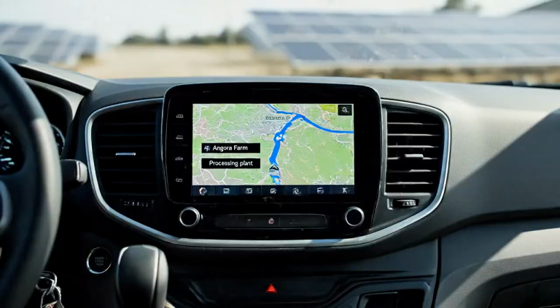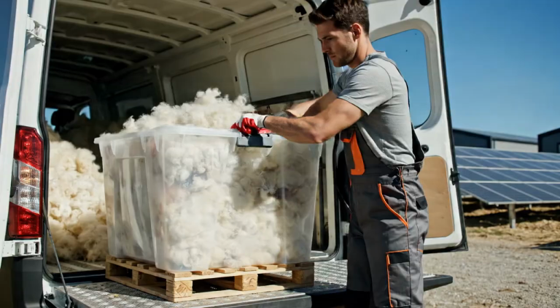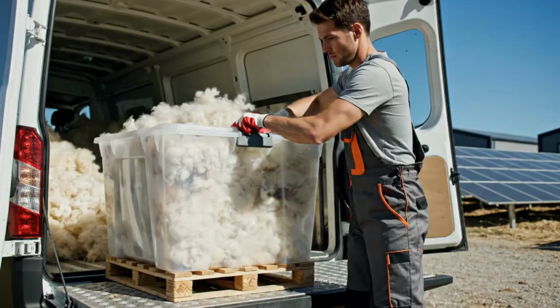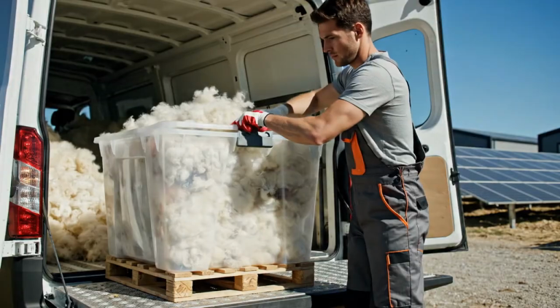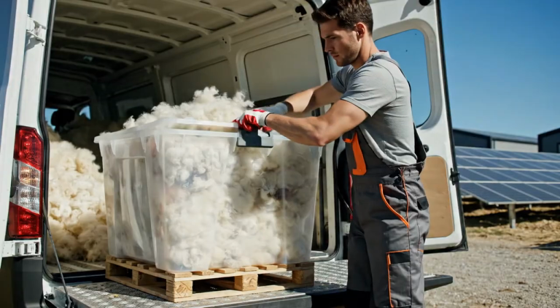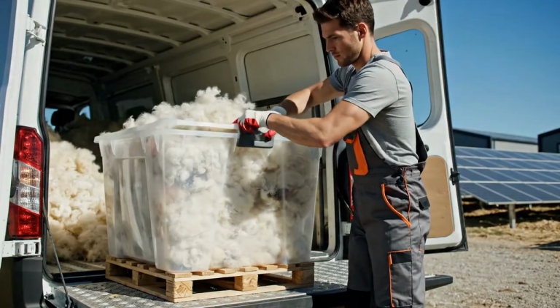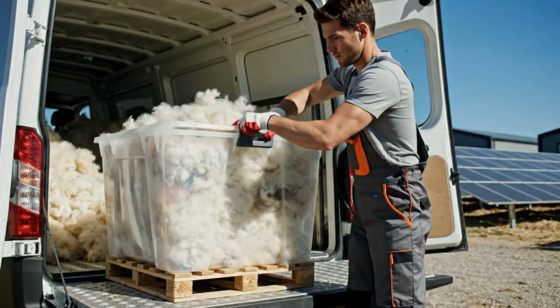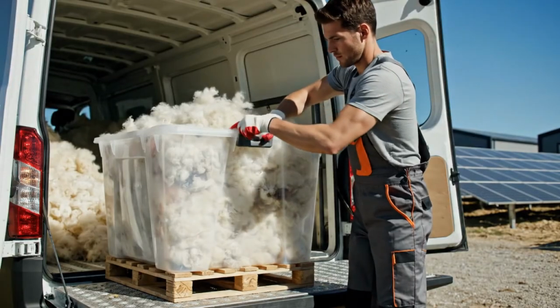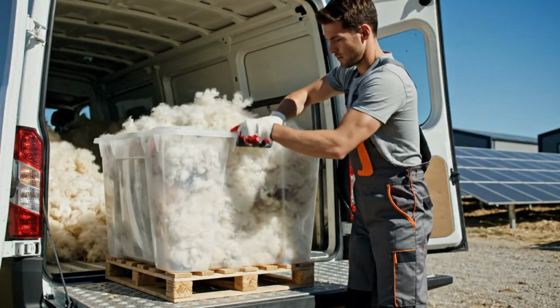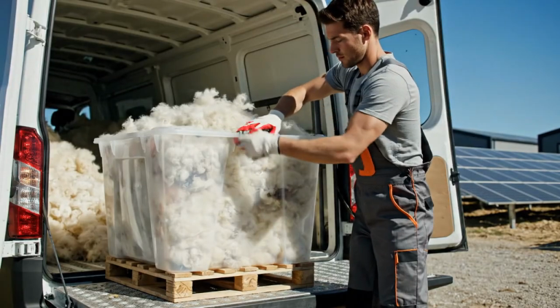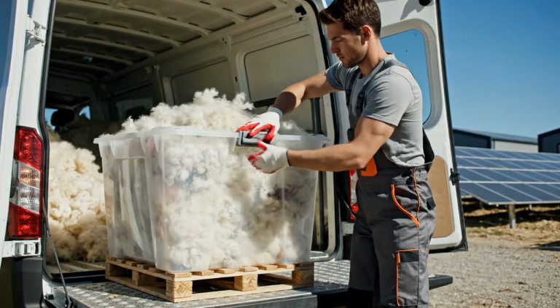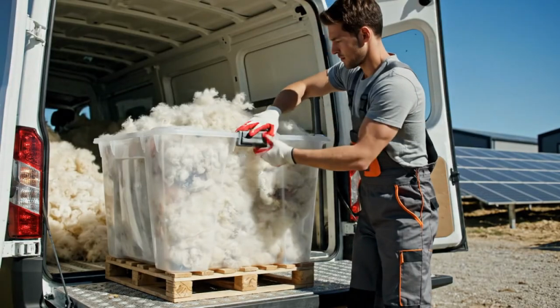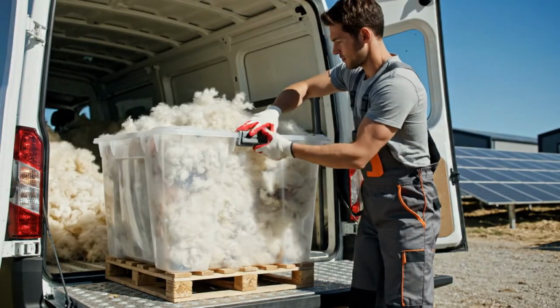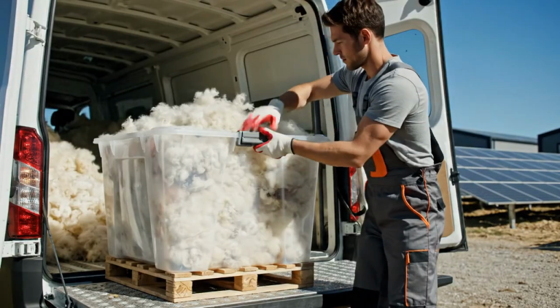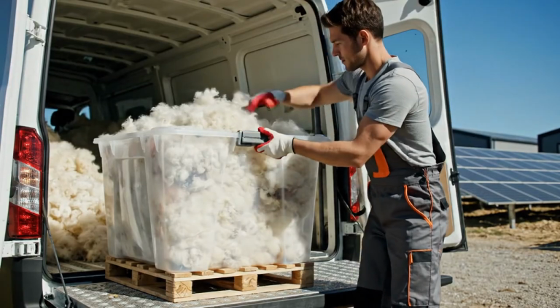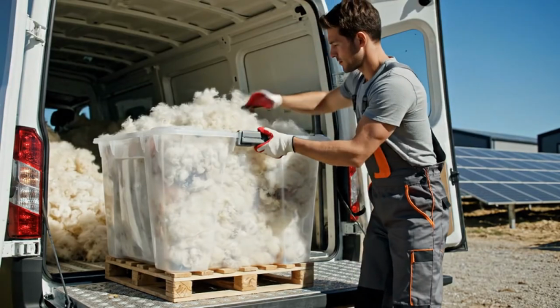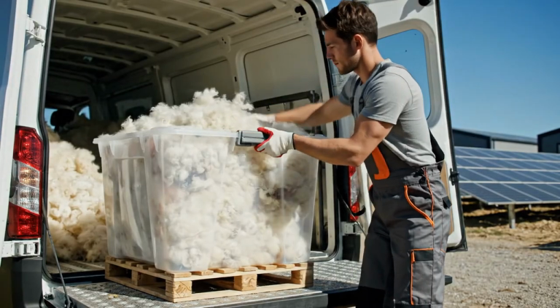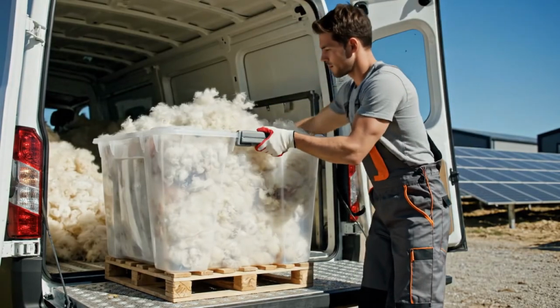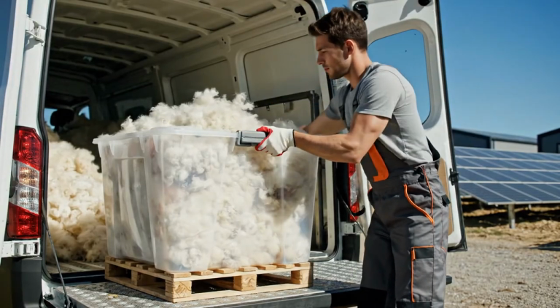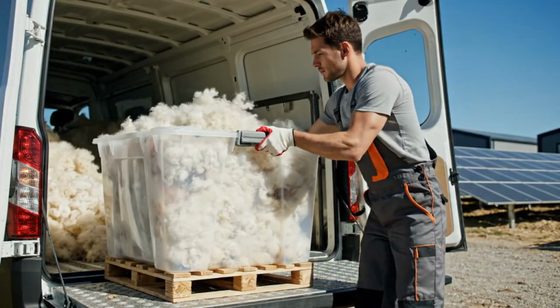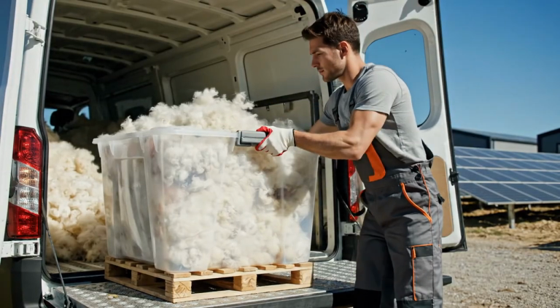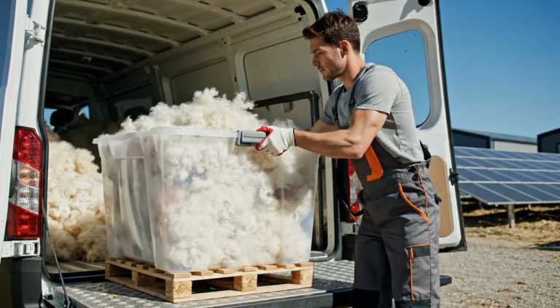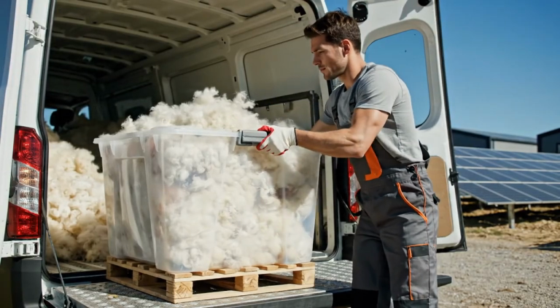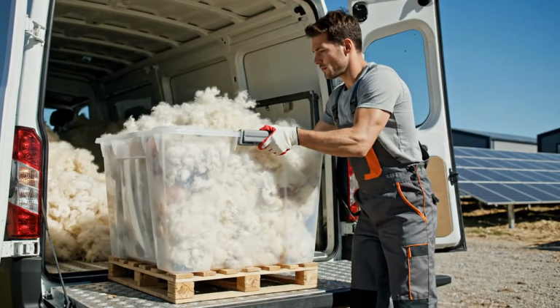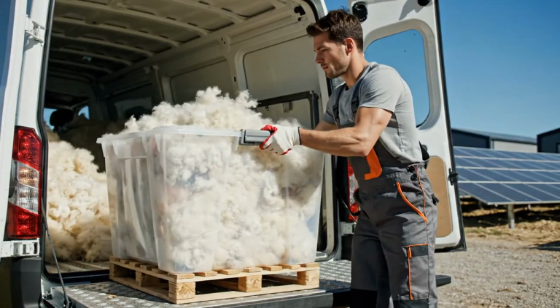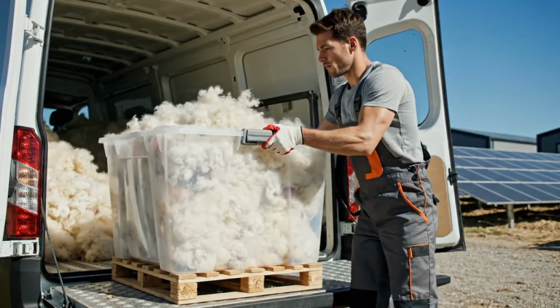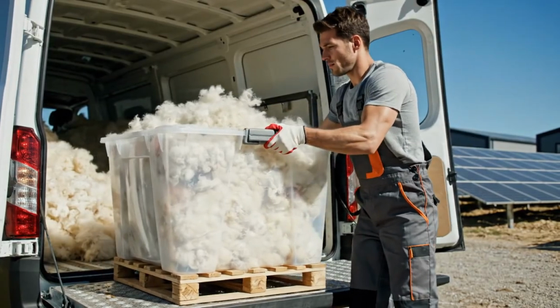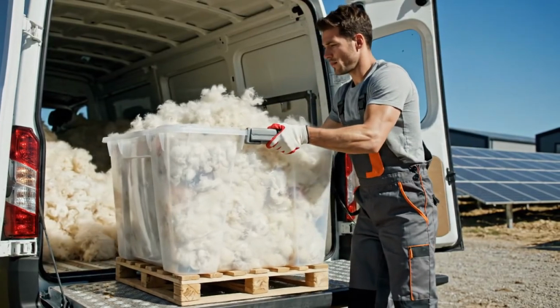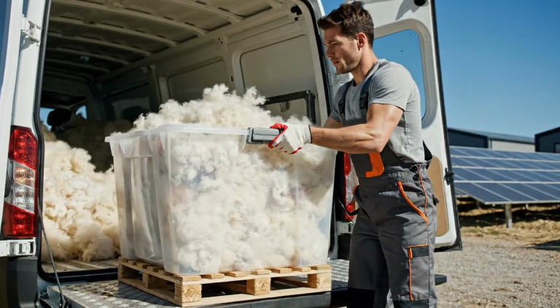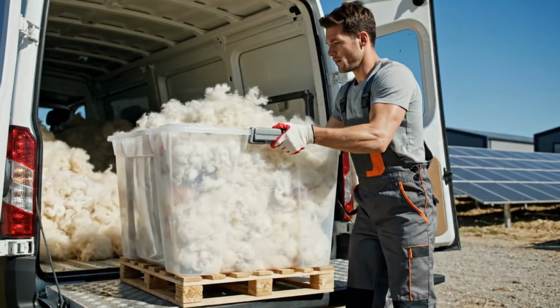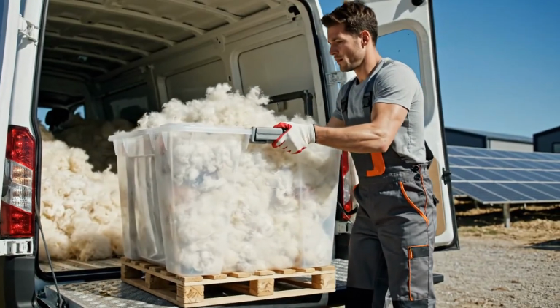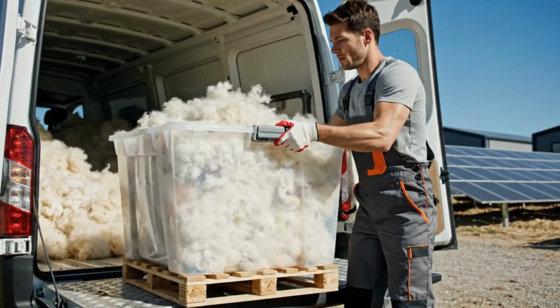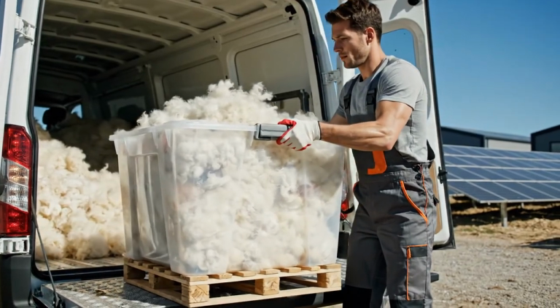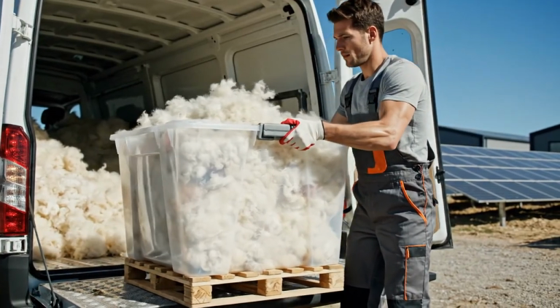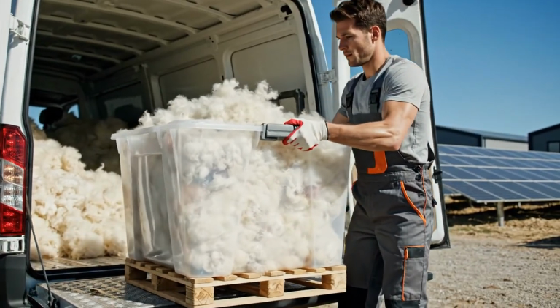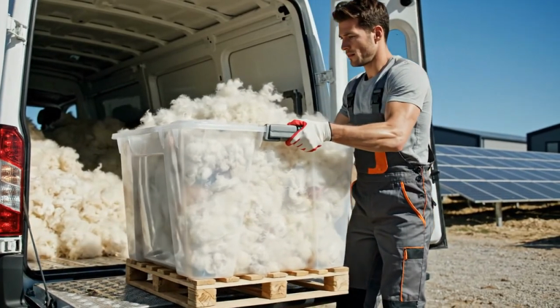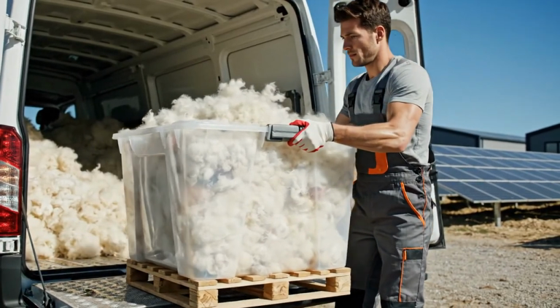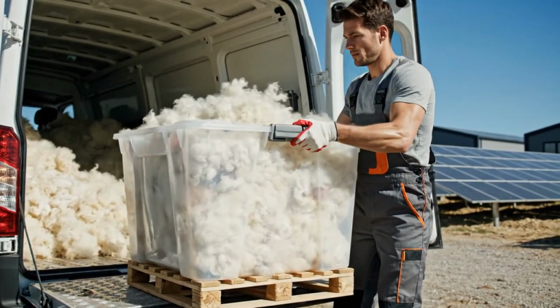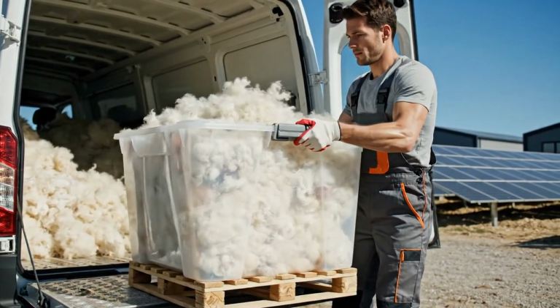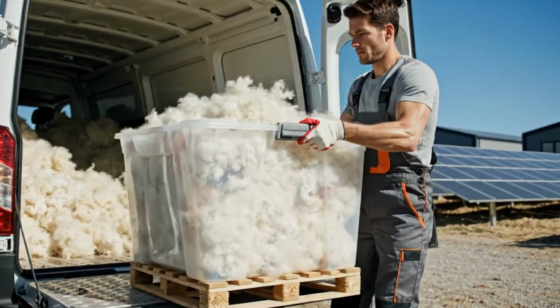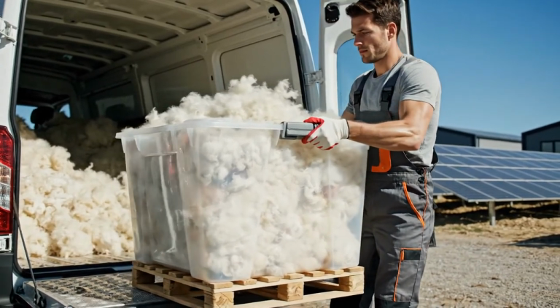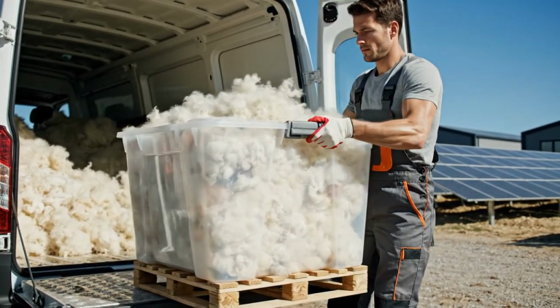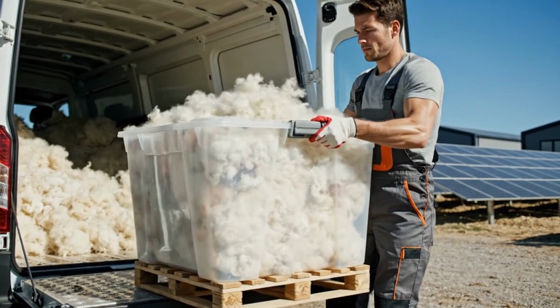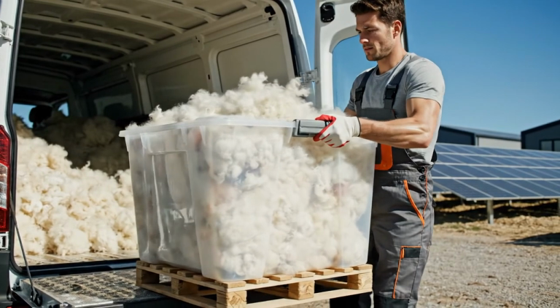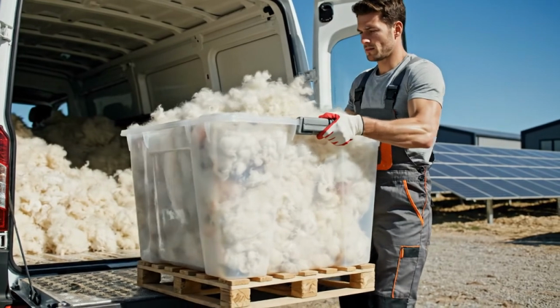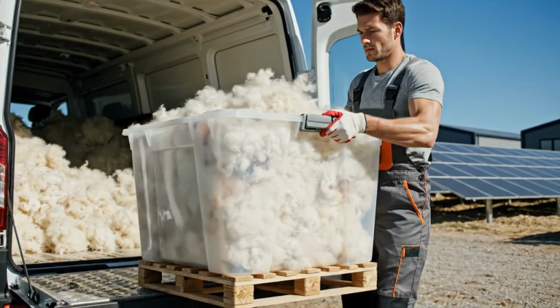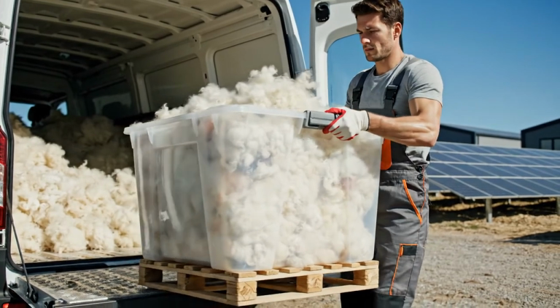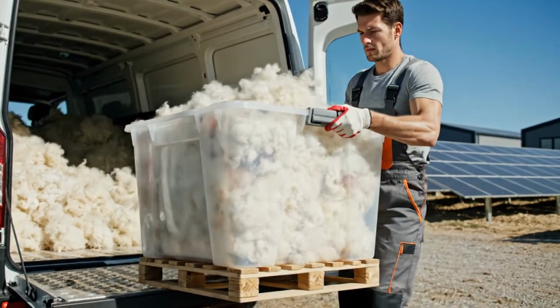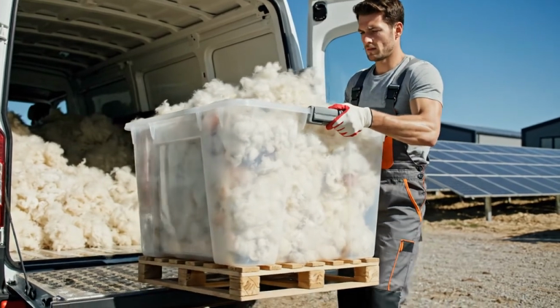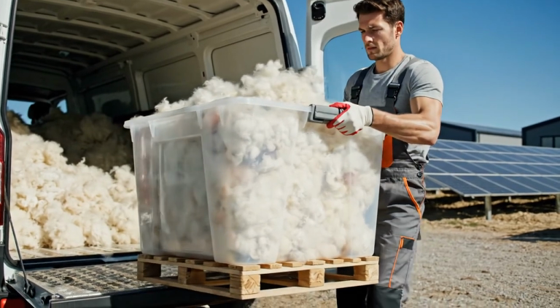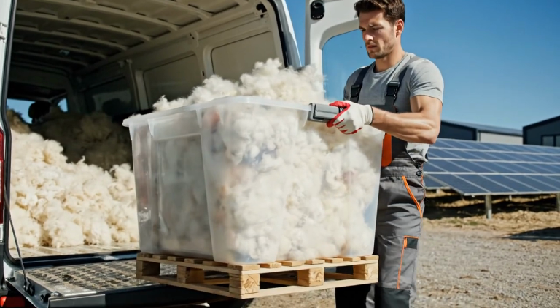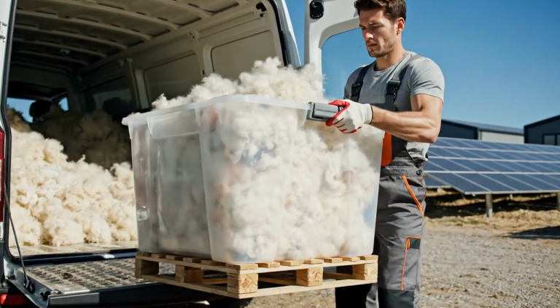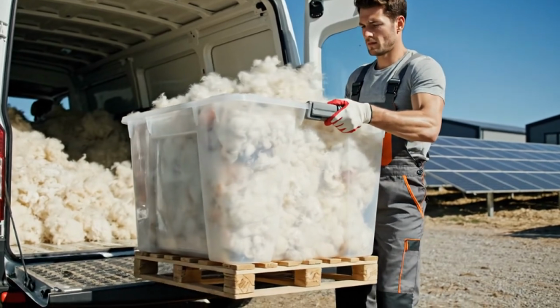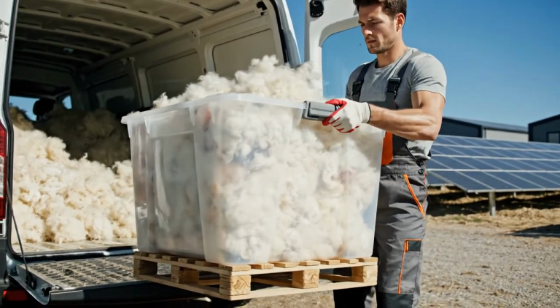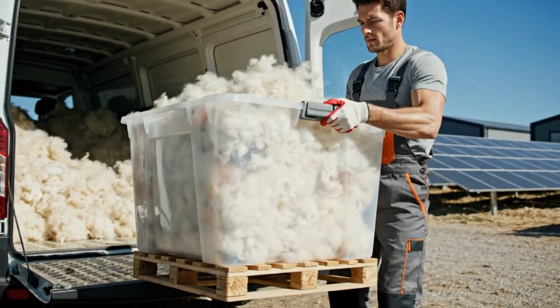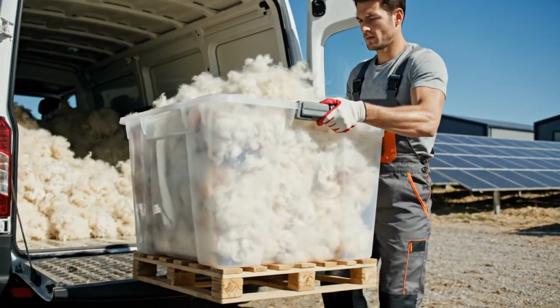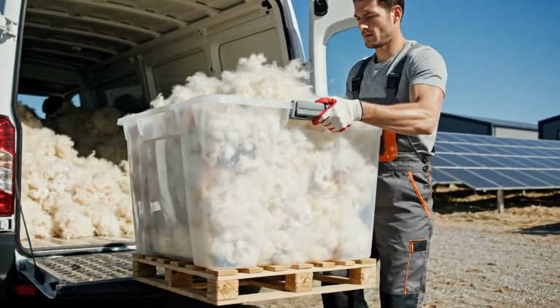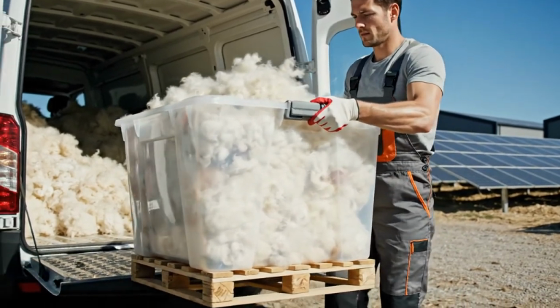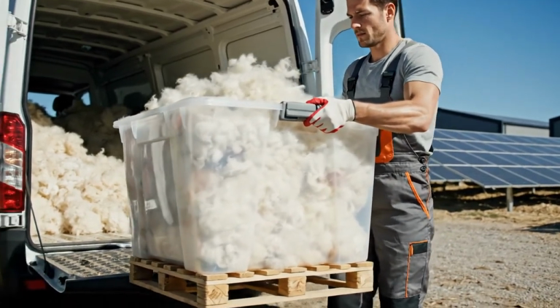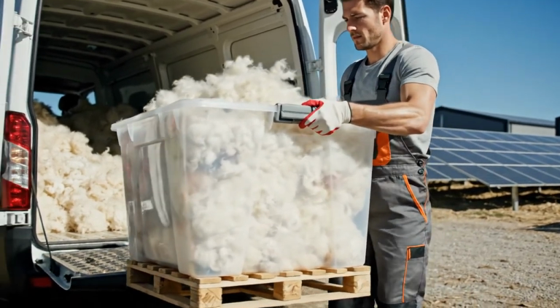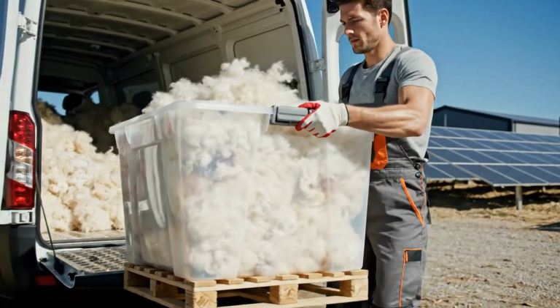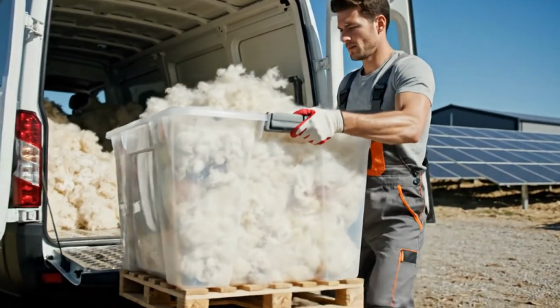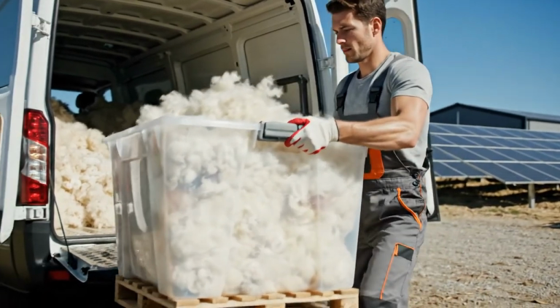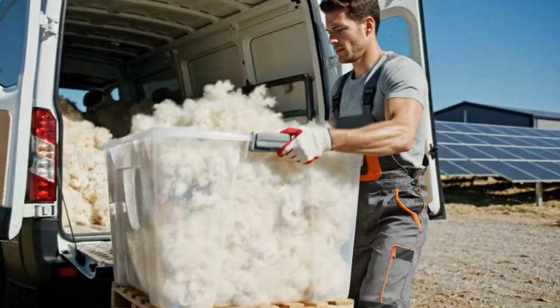From the farm to the processing plant, every step of the journey is meticulously planned to protect the delicate Angora fibres.